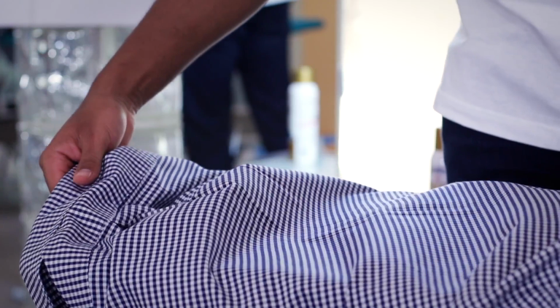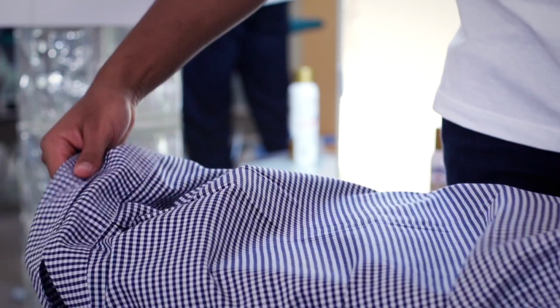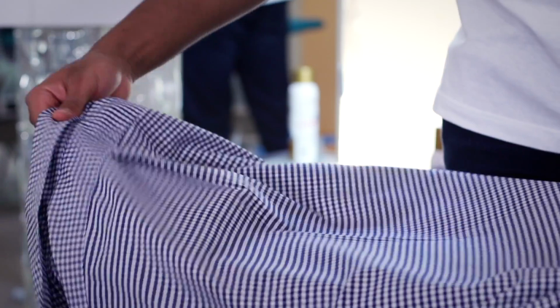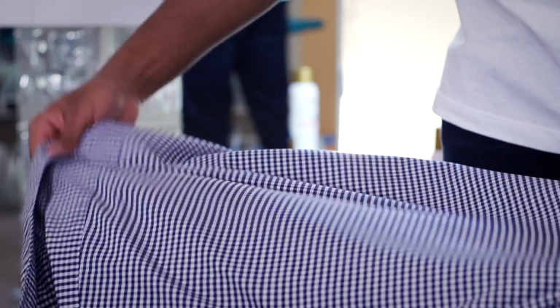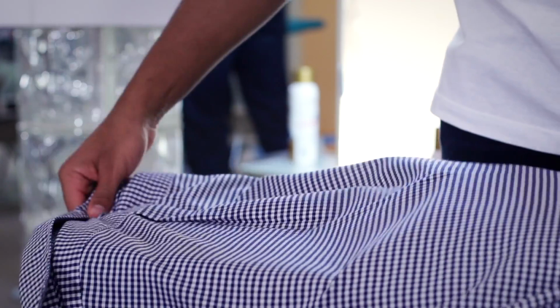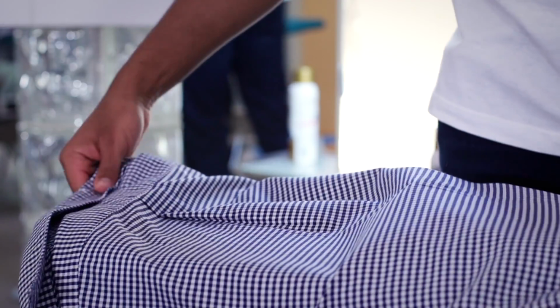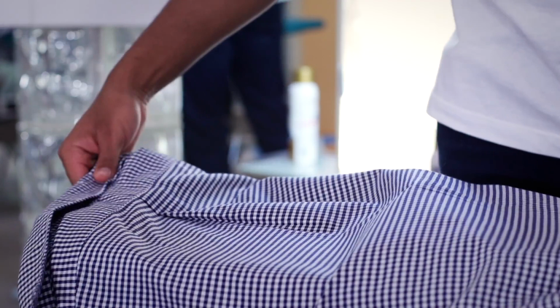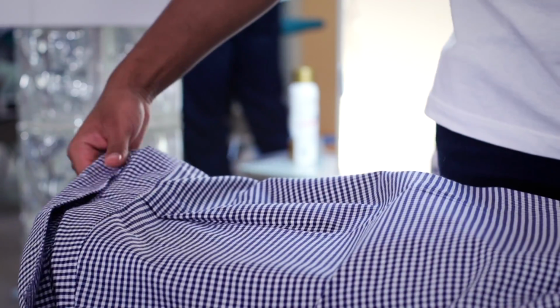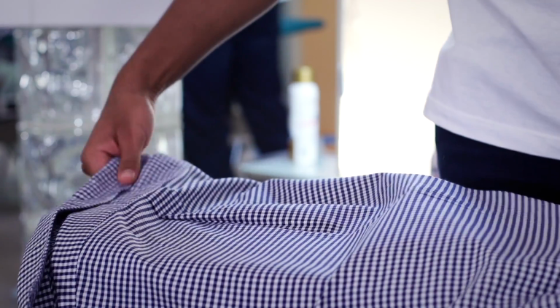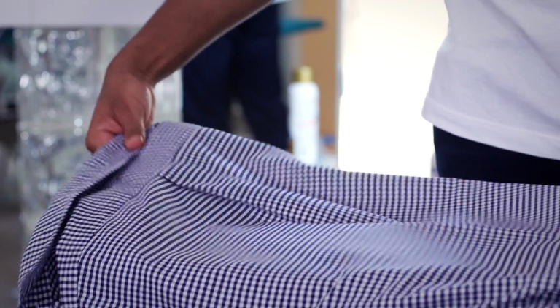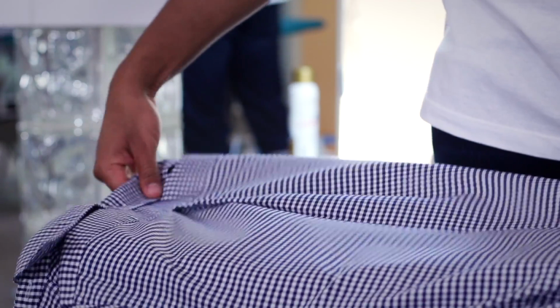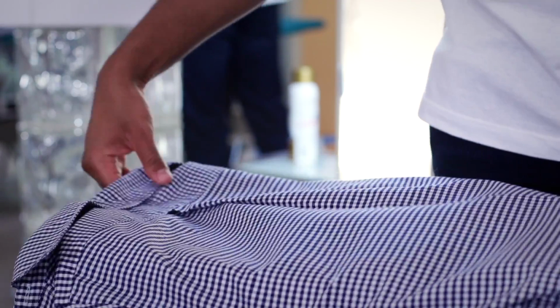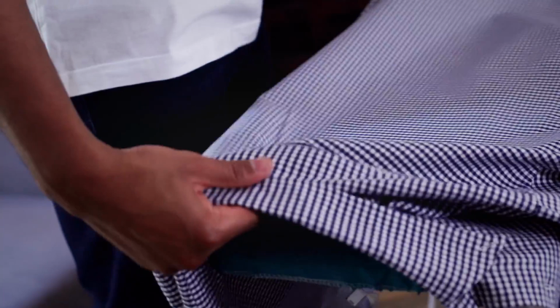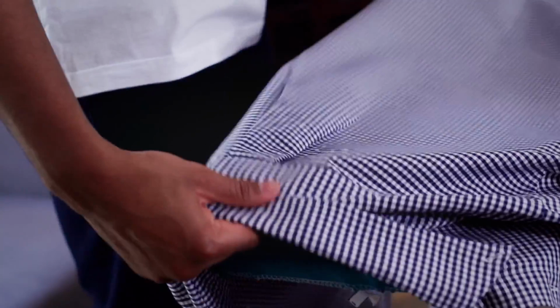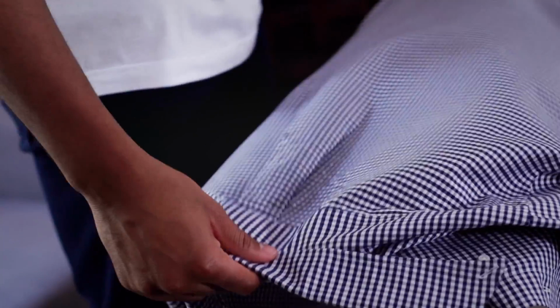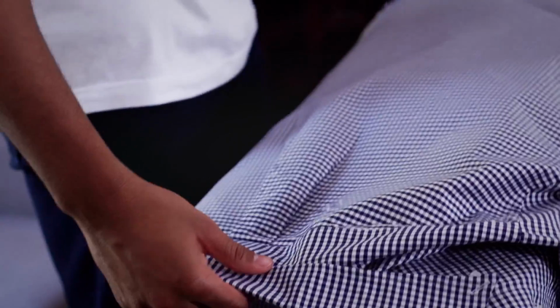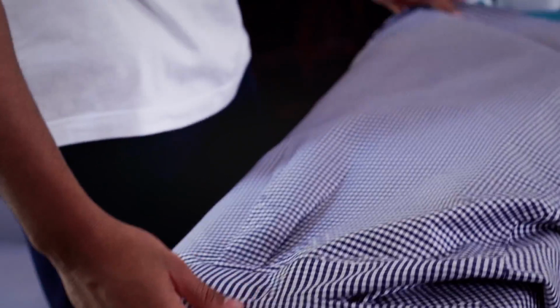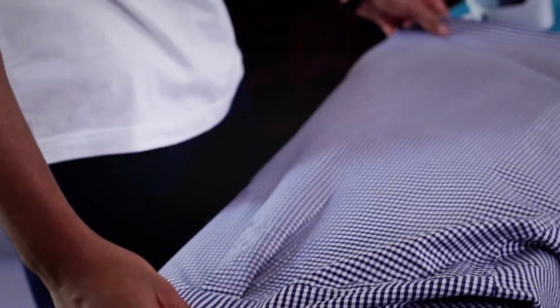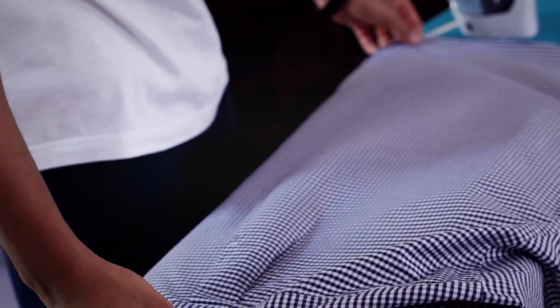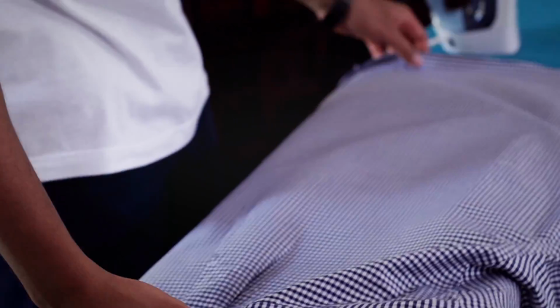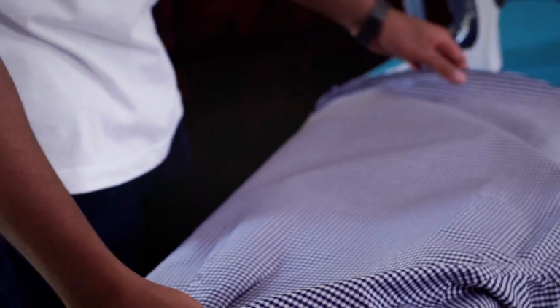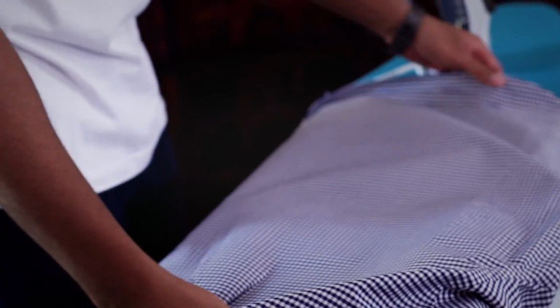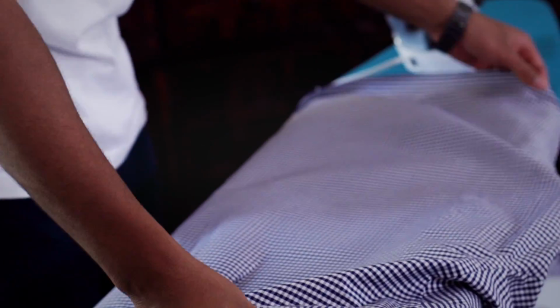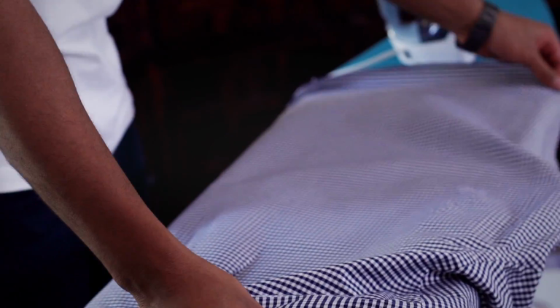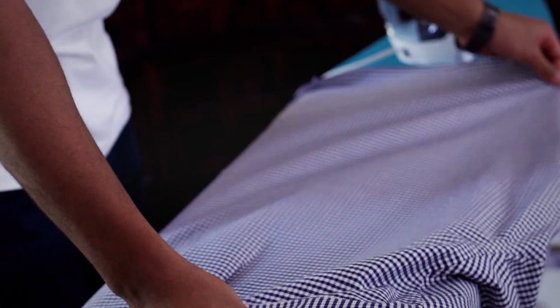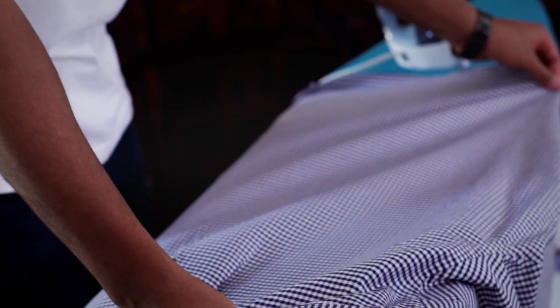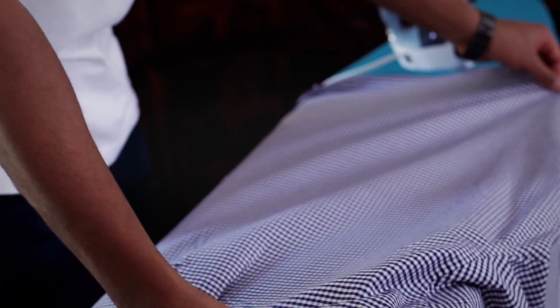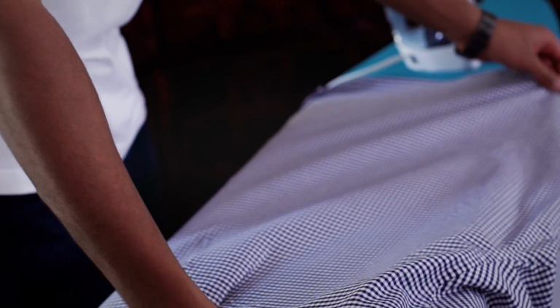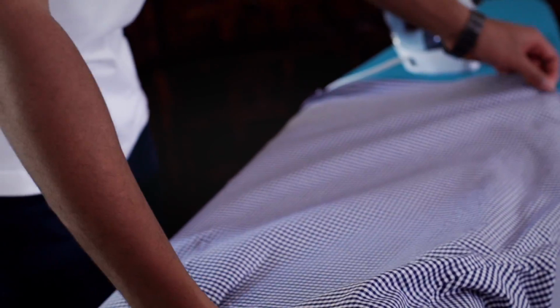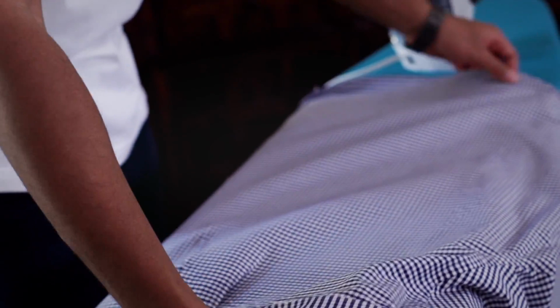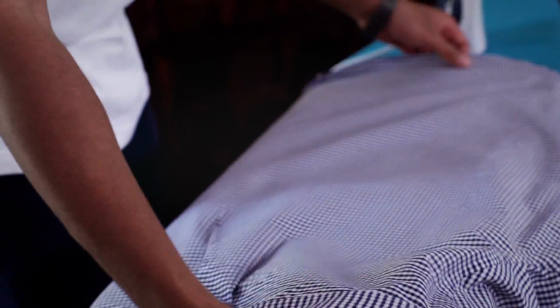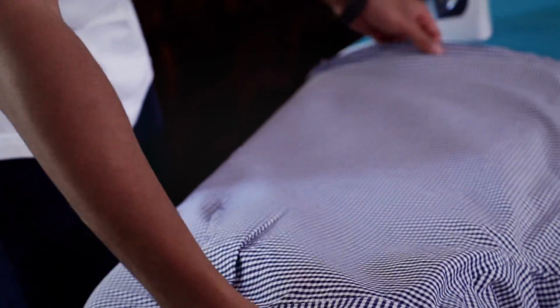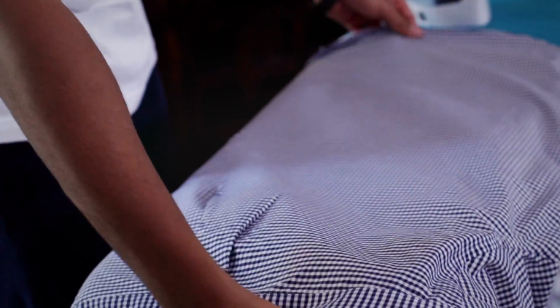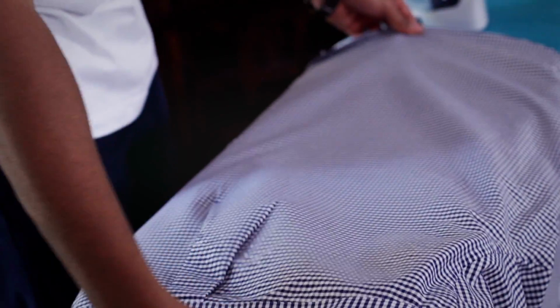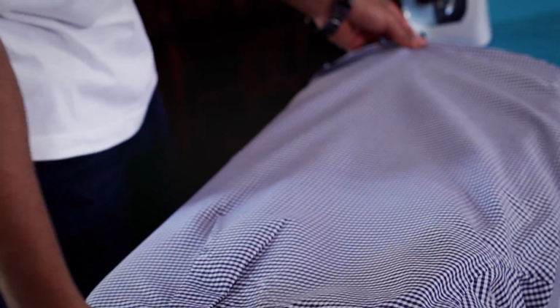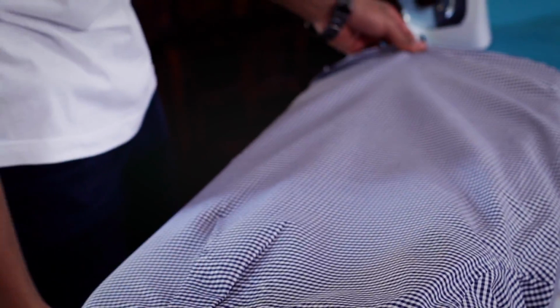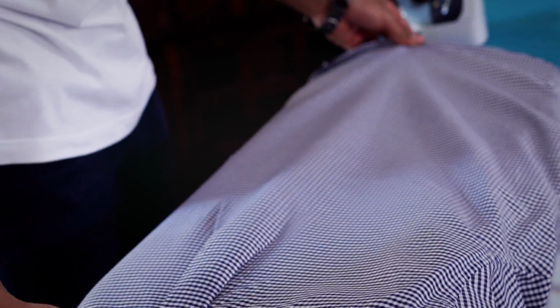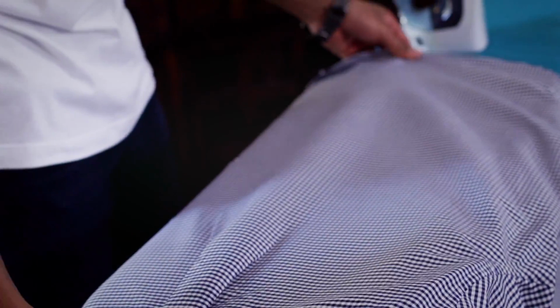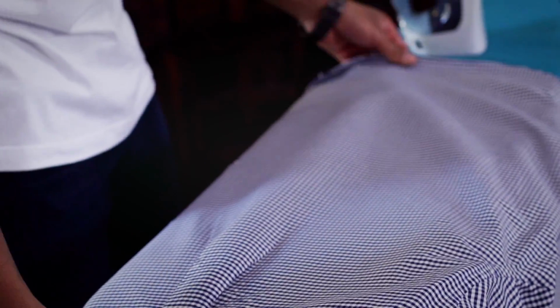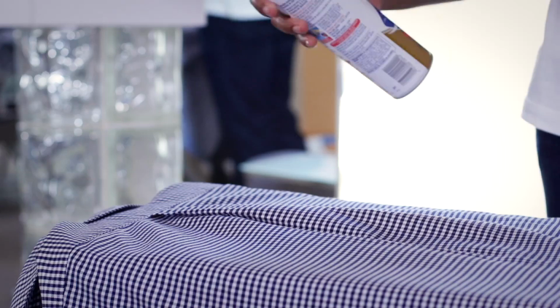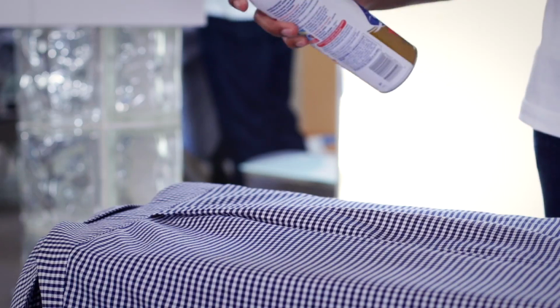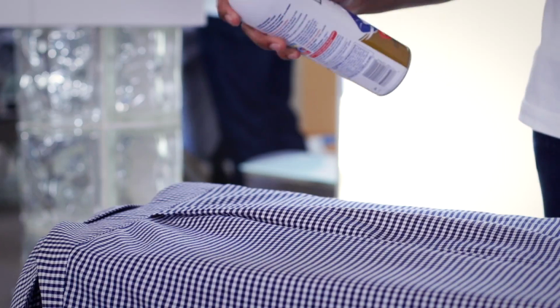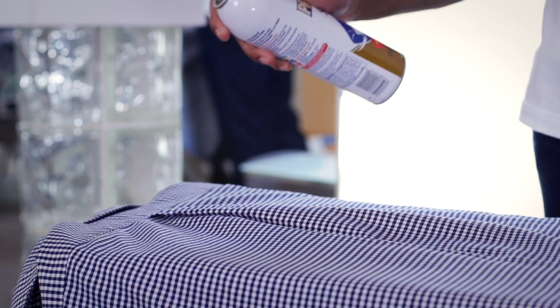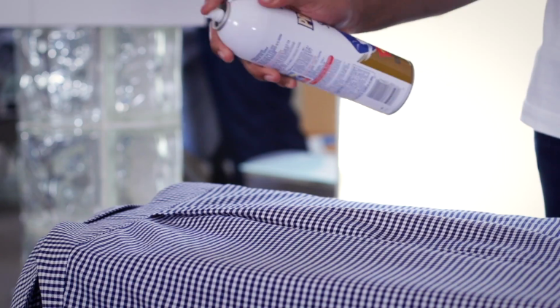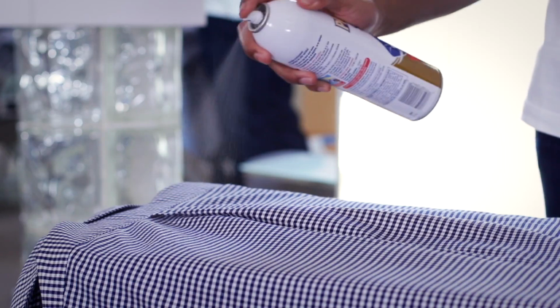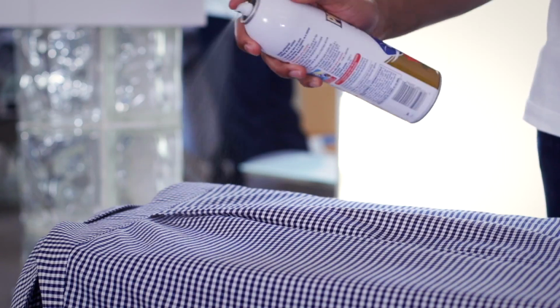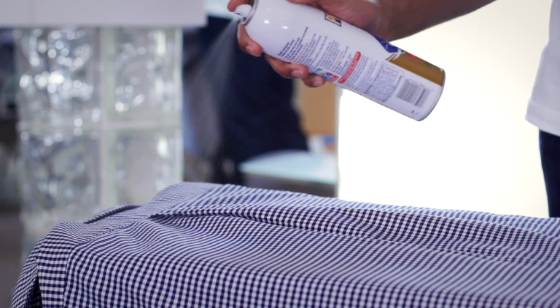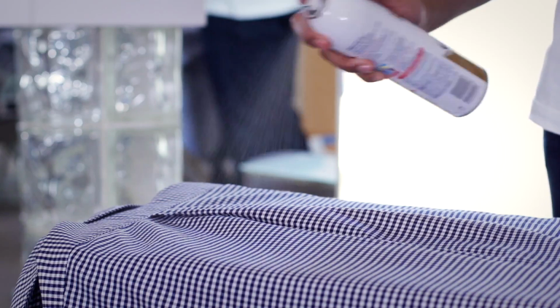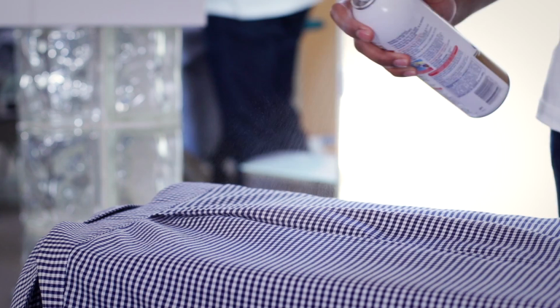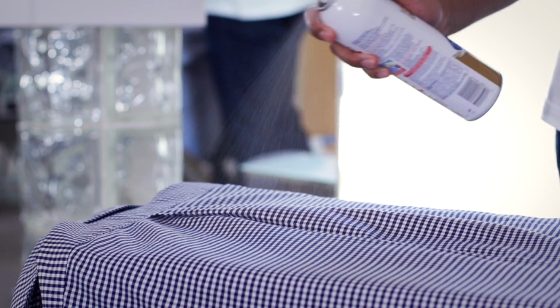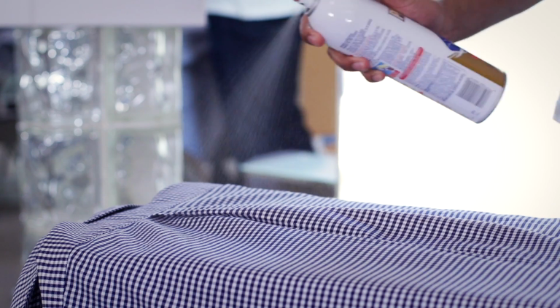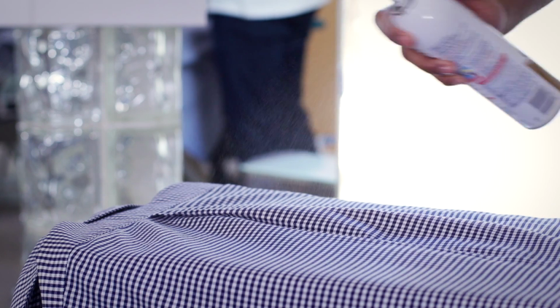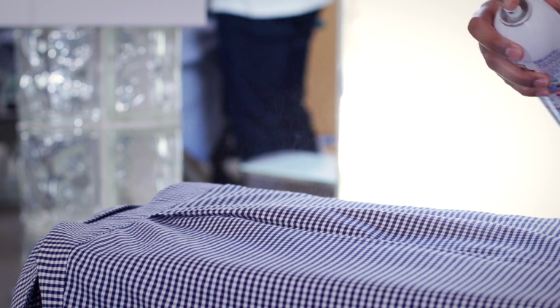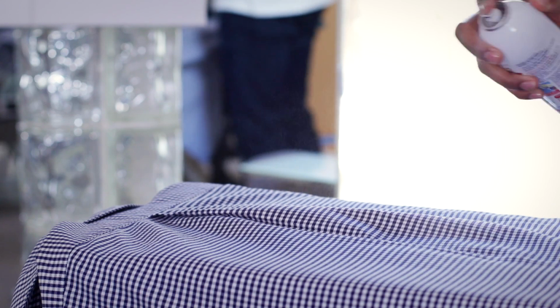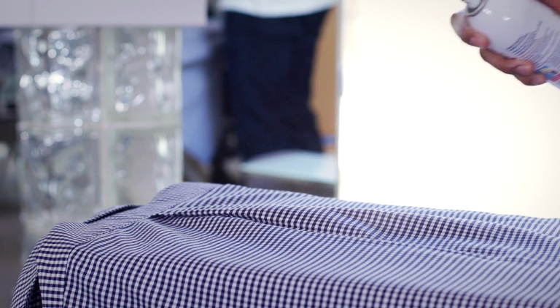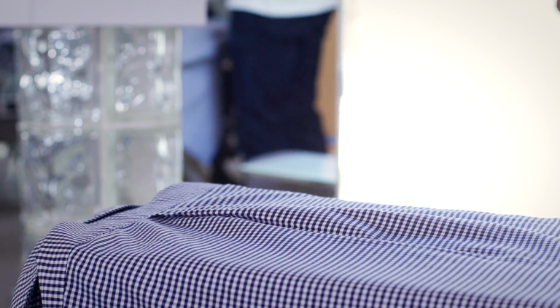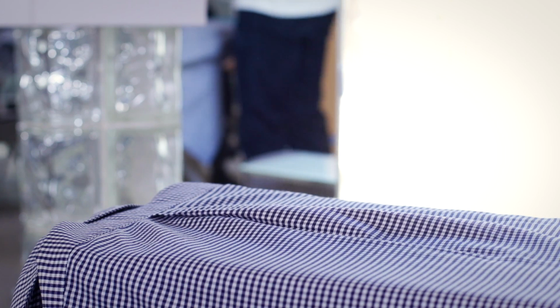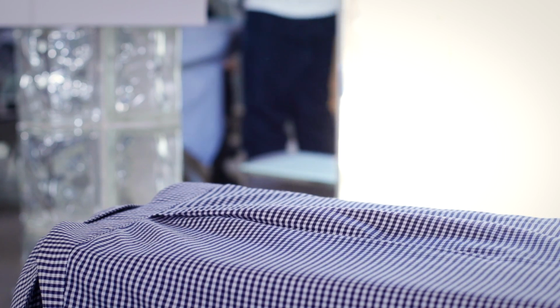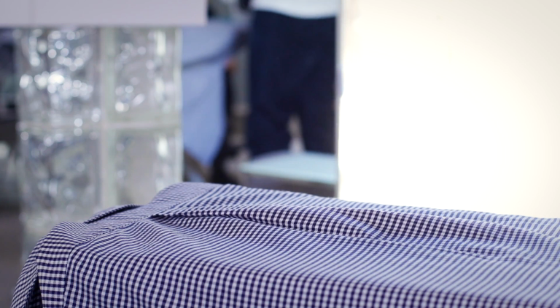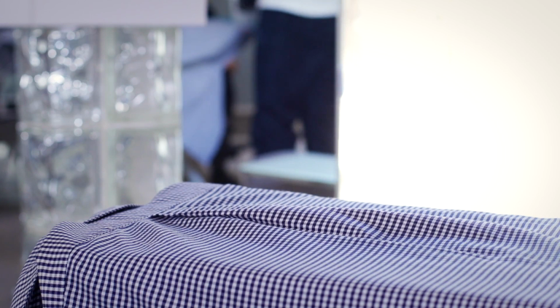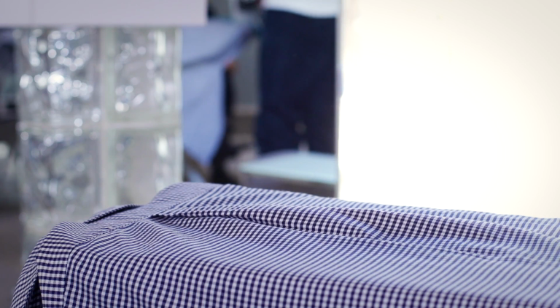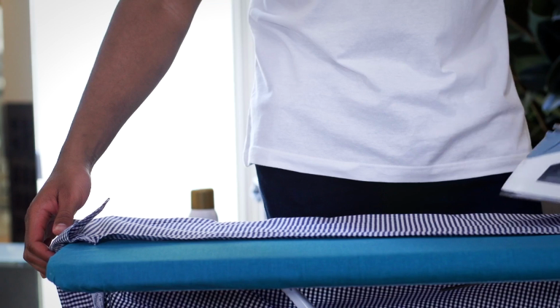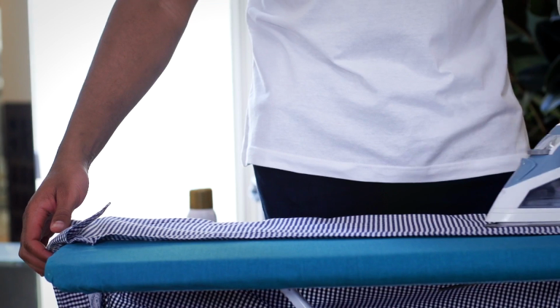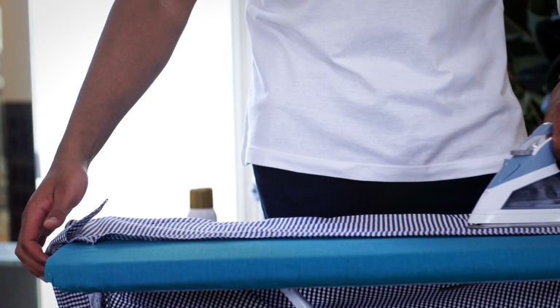Starch has ironing aids that help the iron glide faster and sets the fabric so you don't have to iron over the same area as many times.